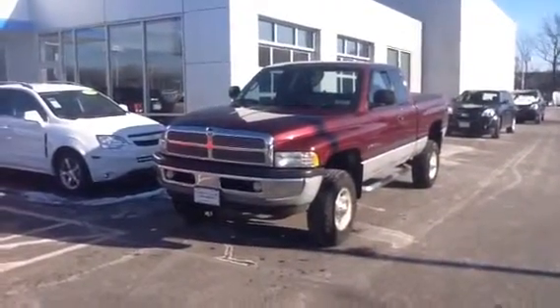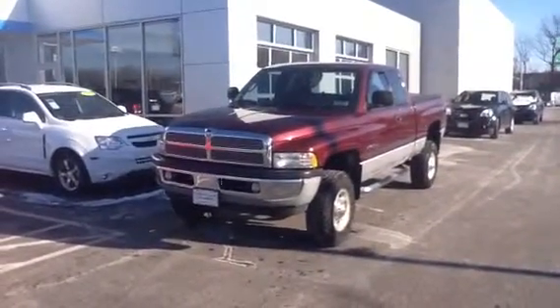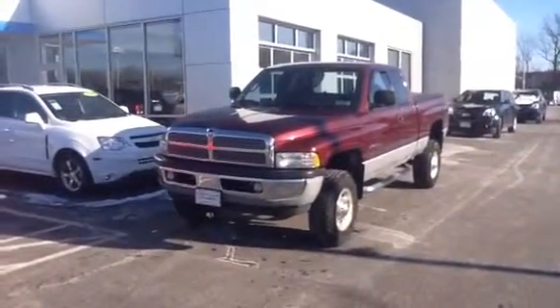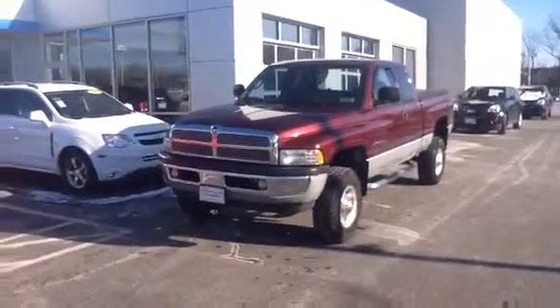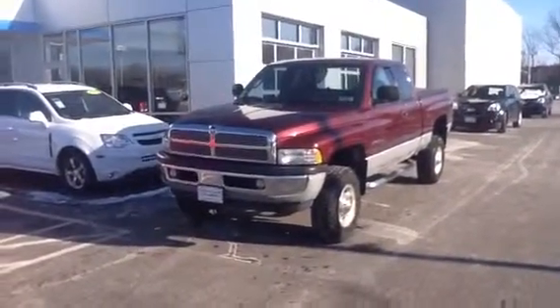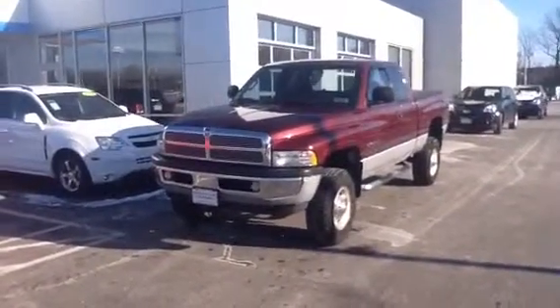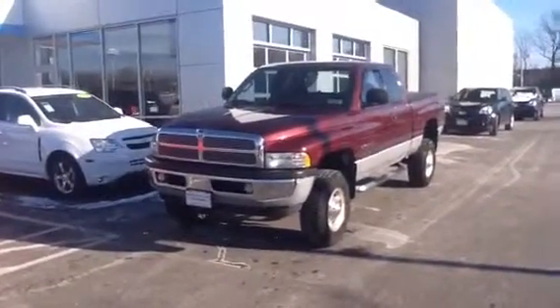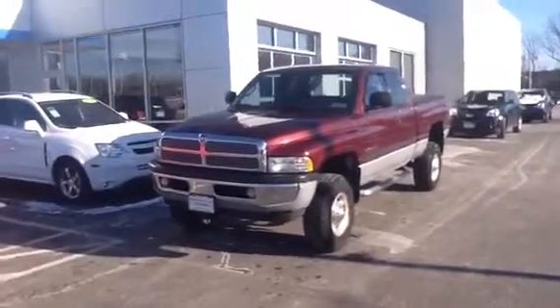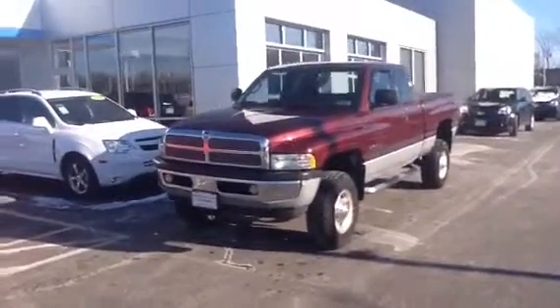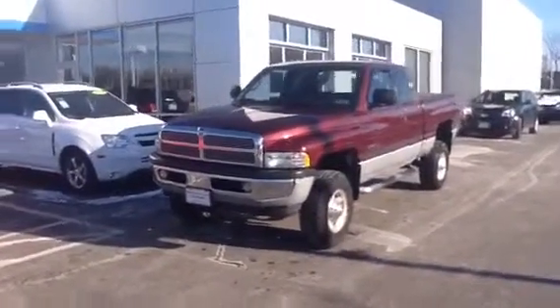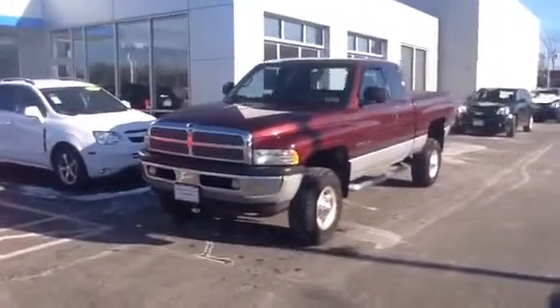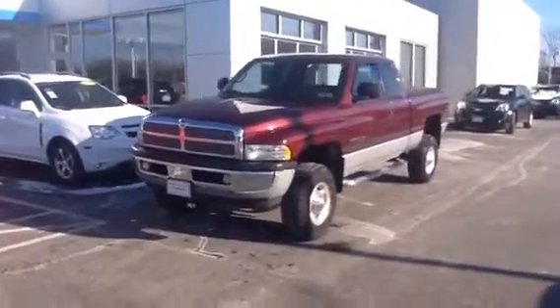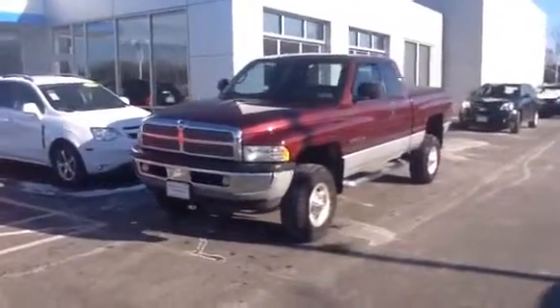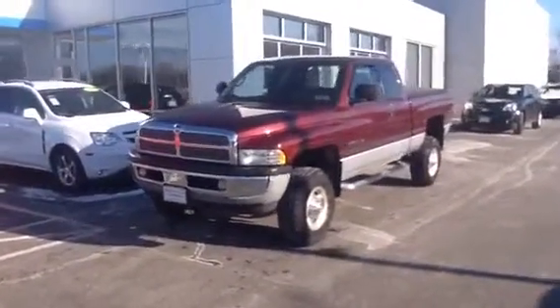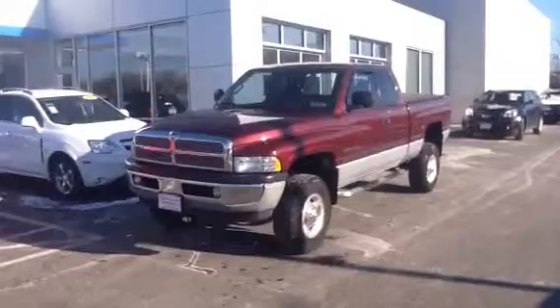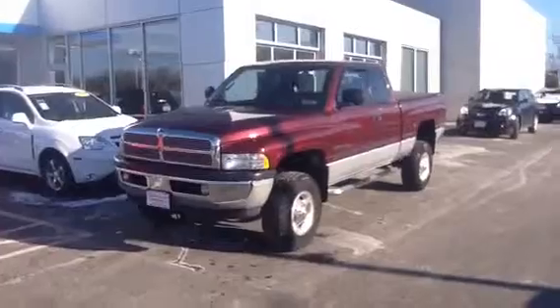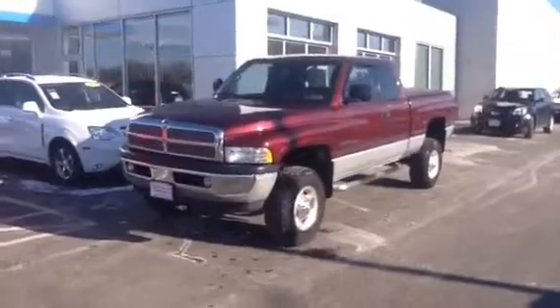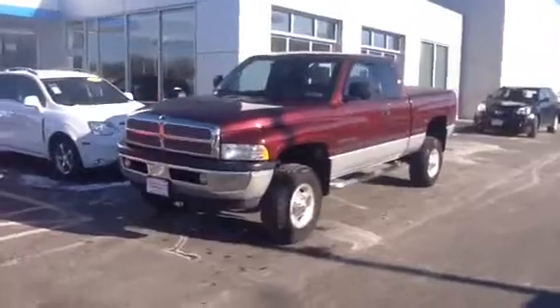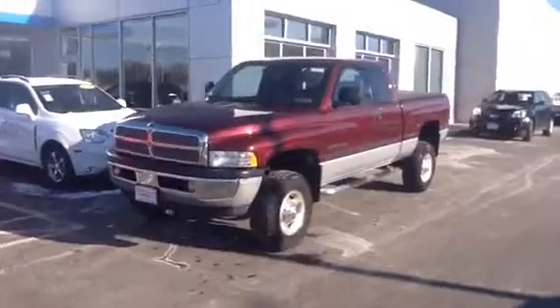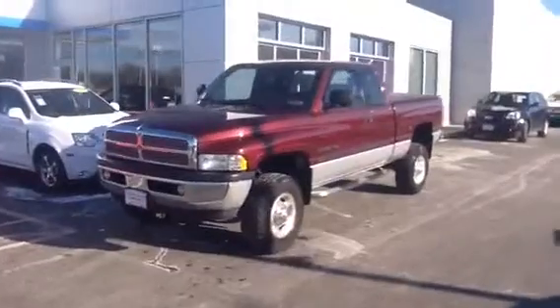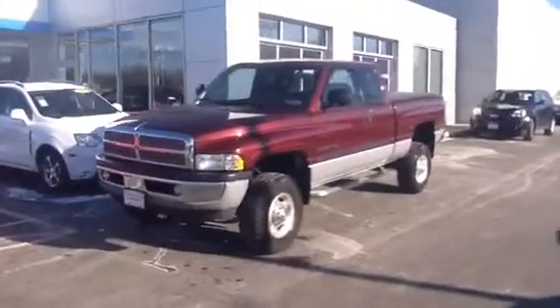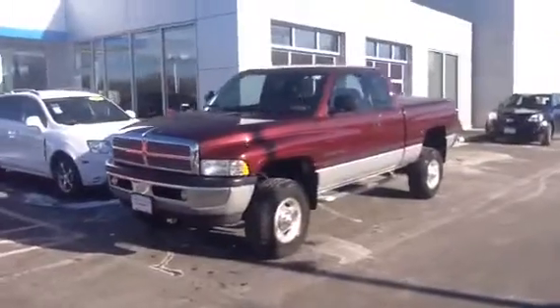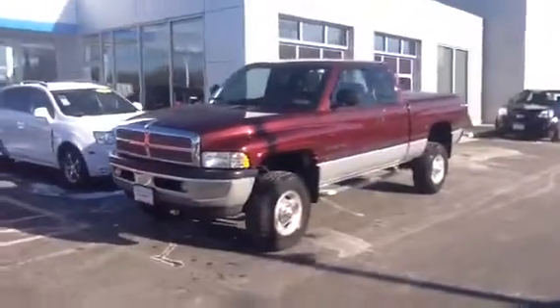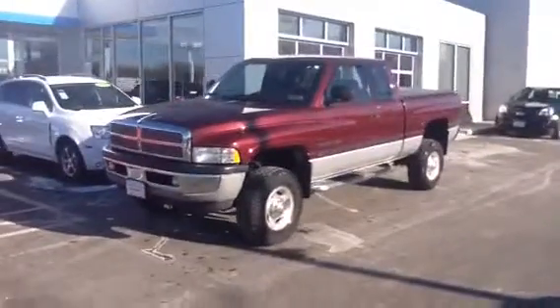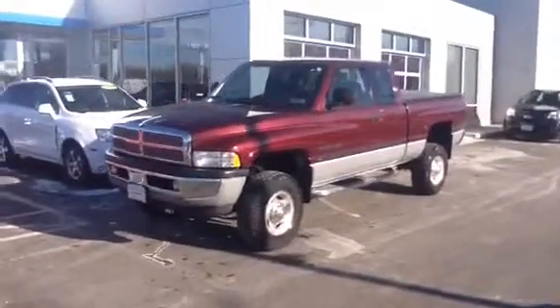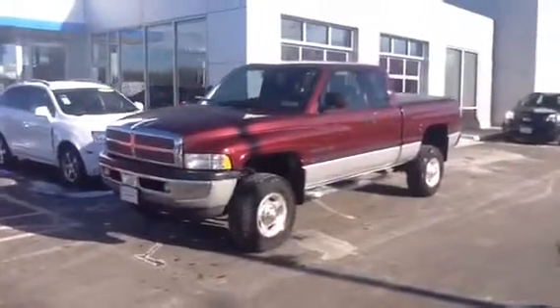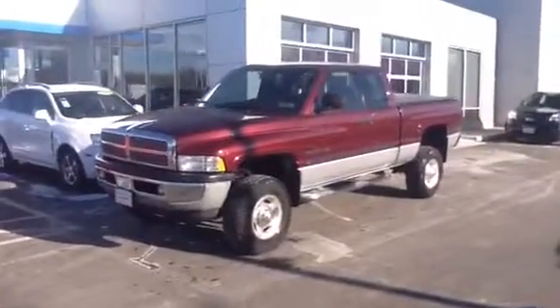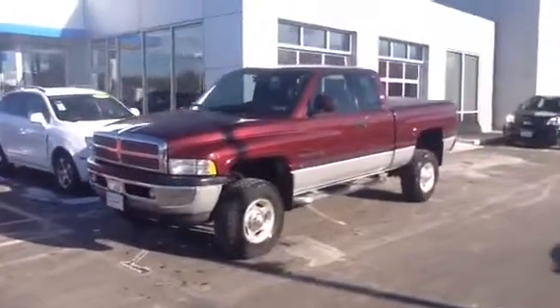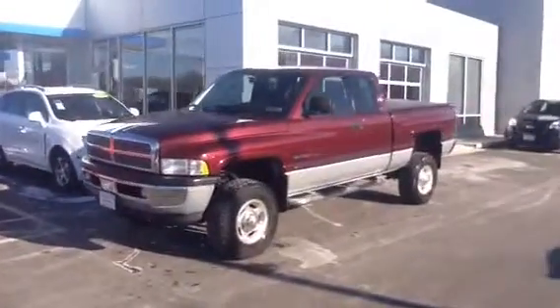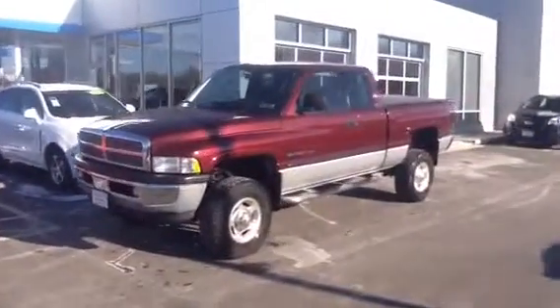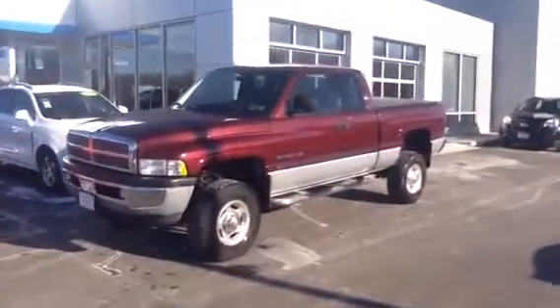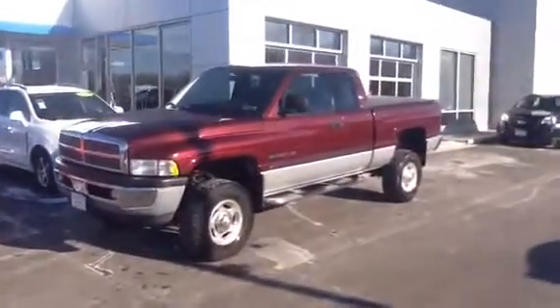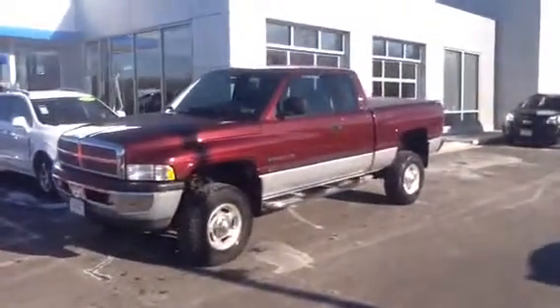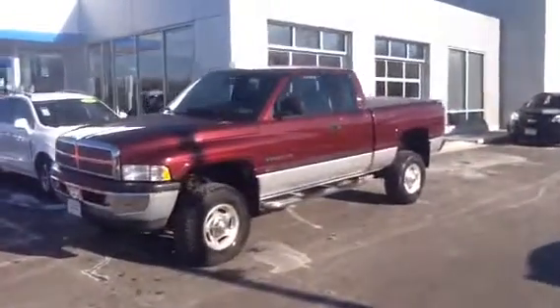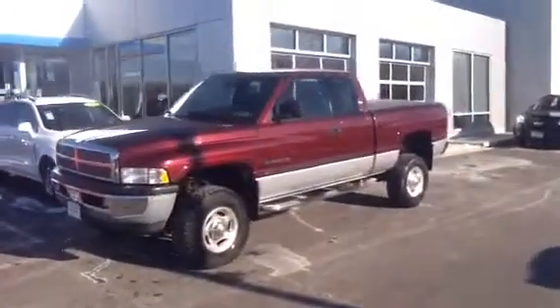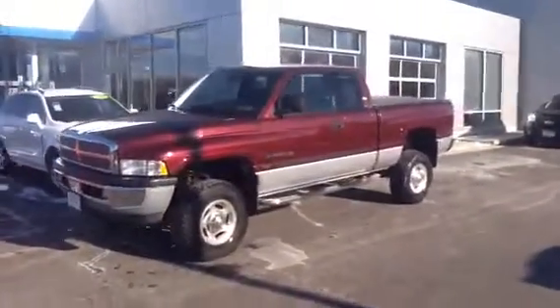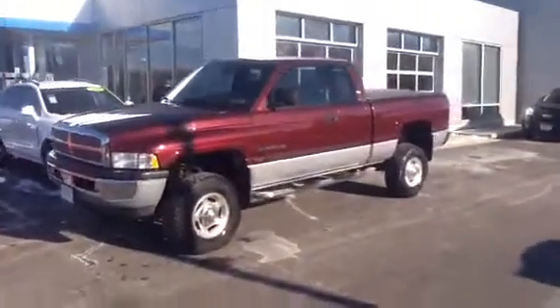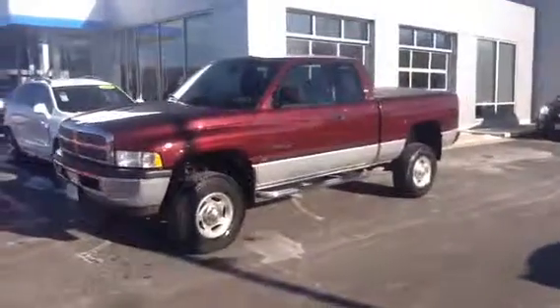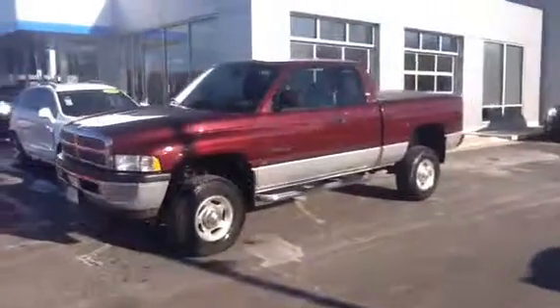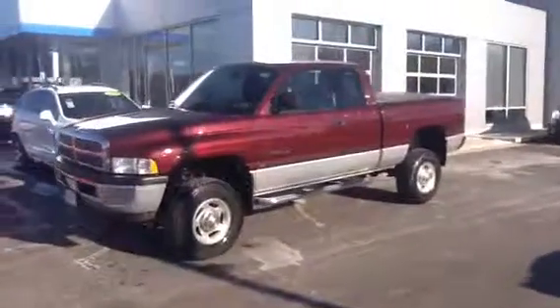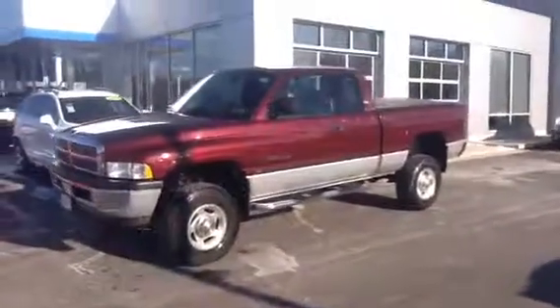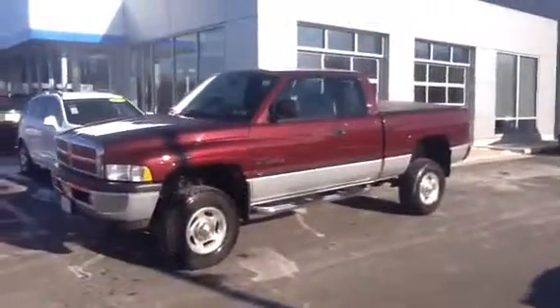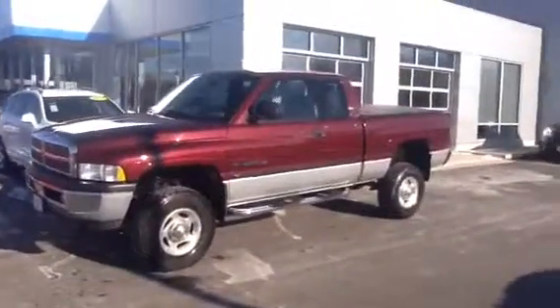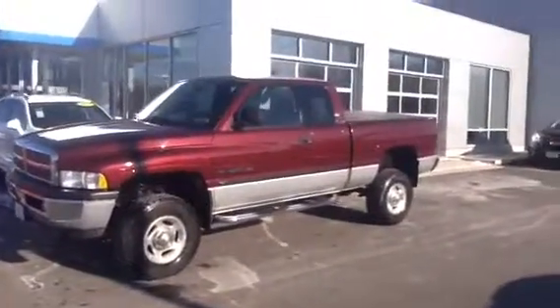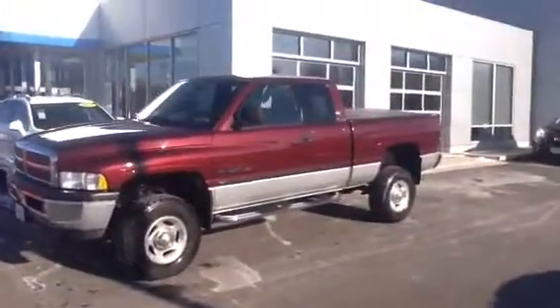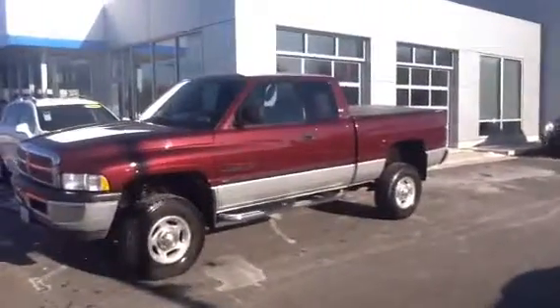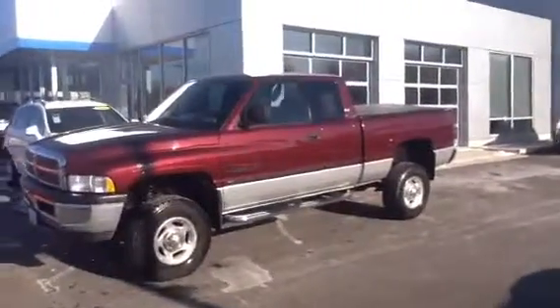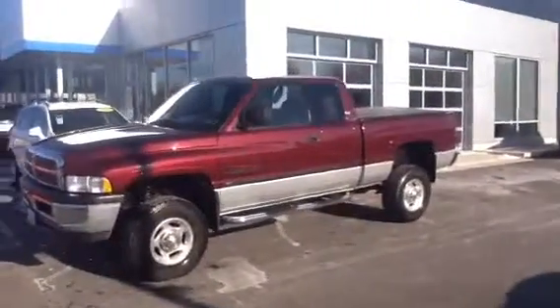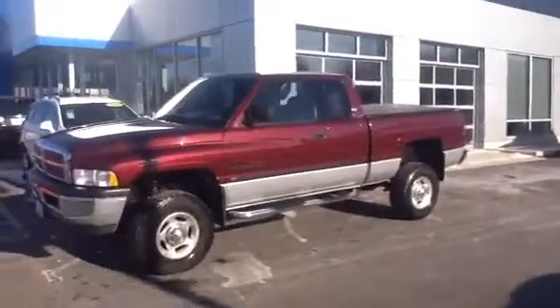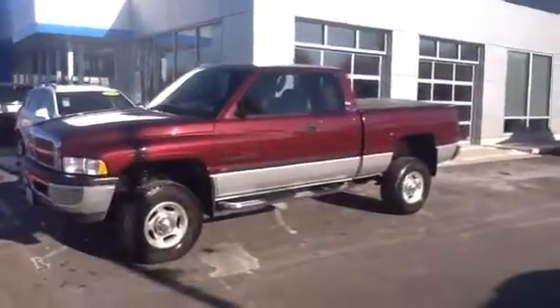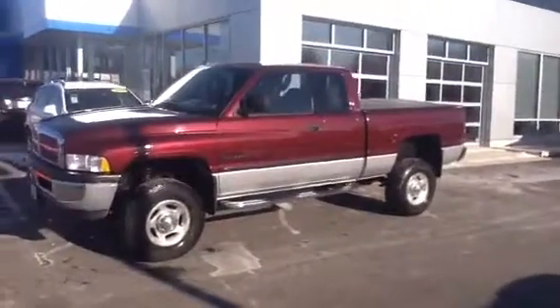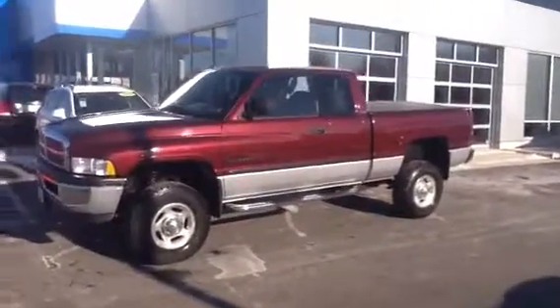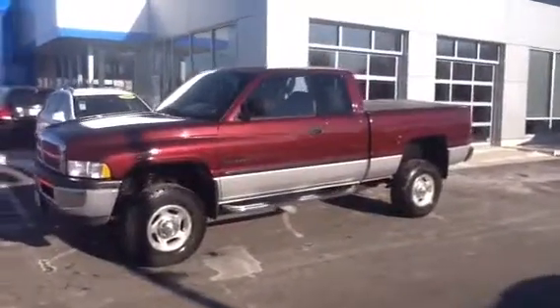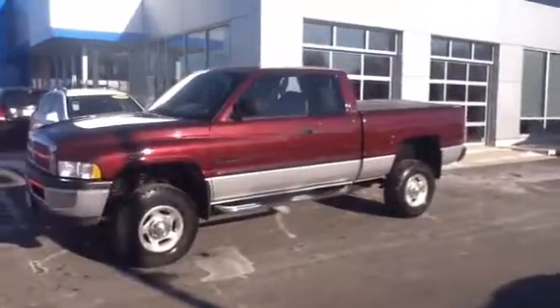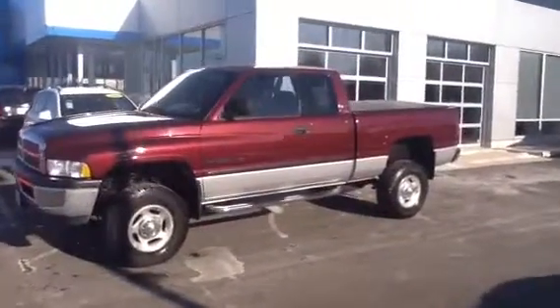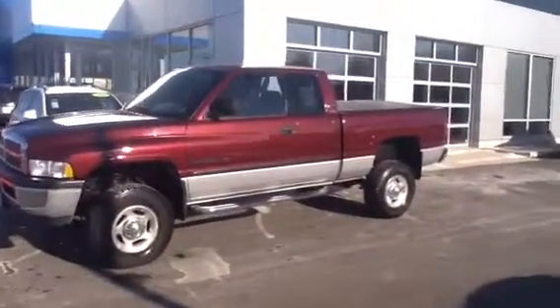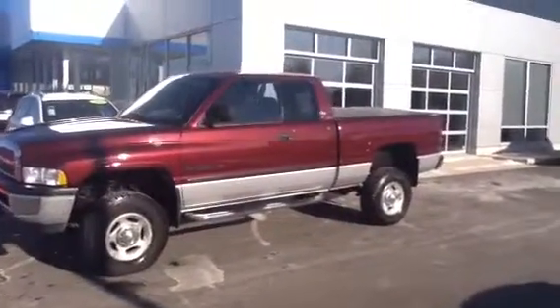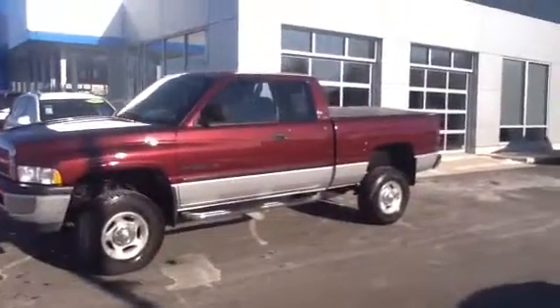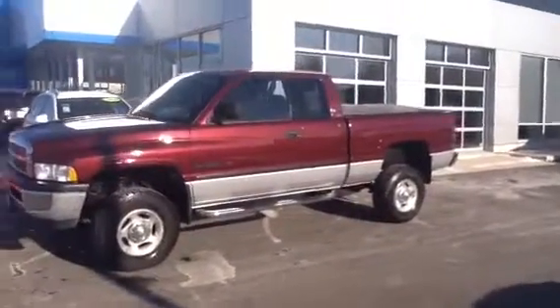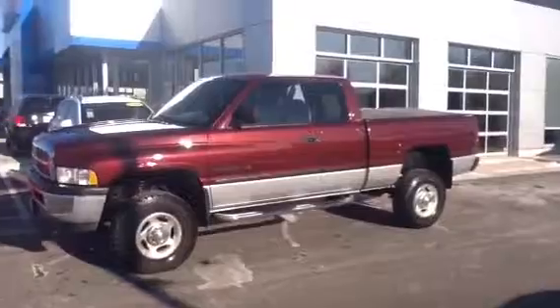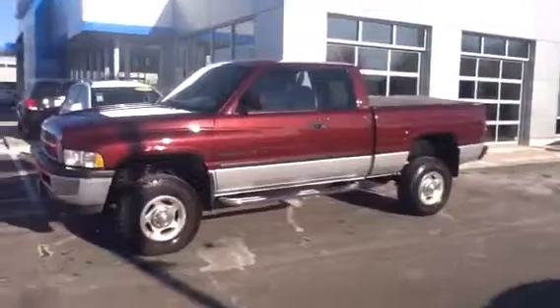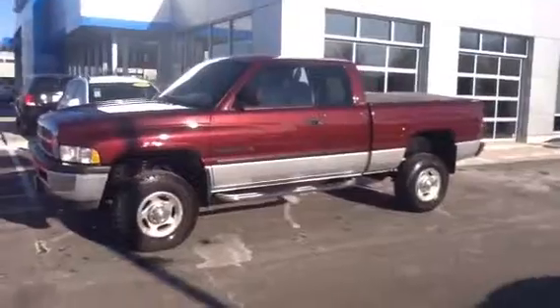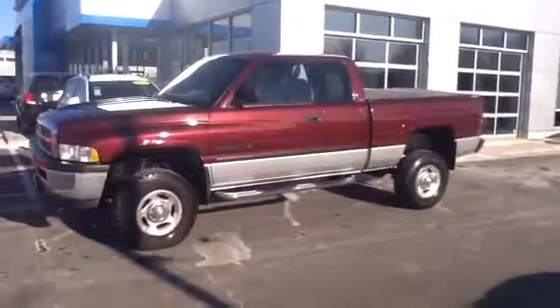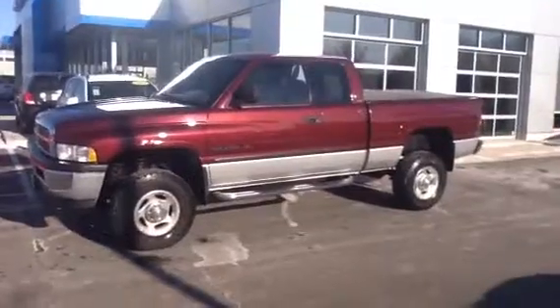Good morning John. My name is John Hall and later today I'll be showing you around the 2002 Dodge Ram 2500 SLT.